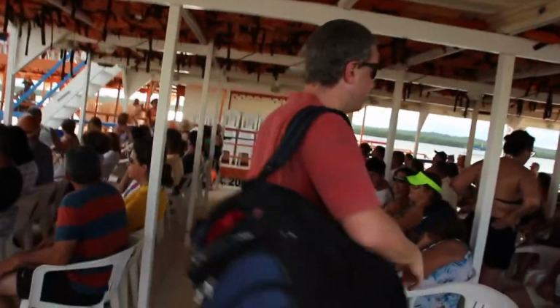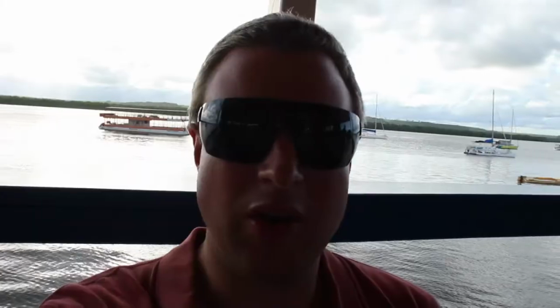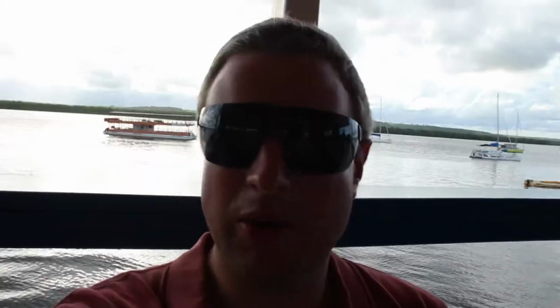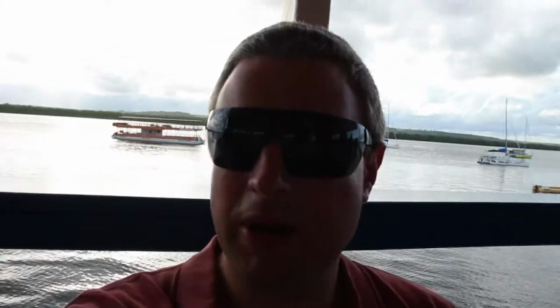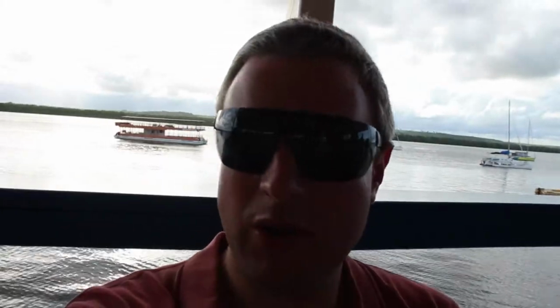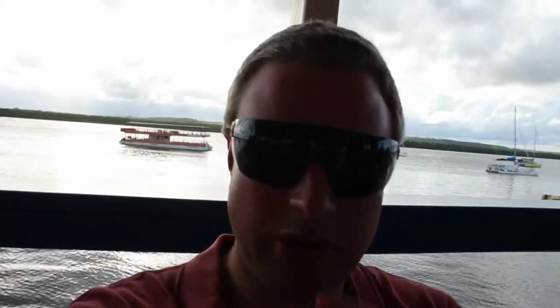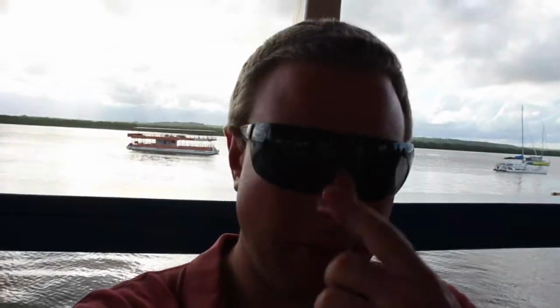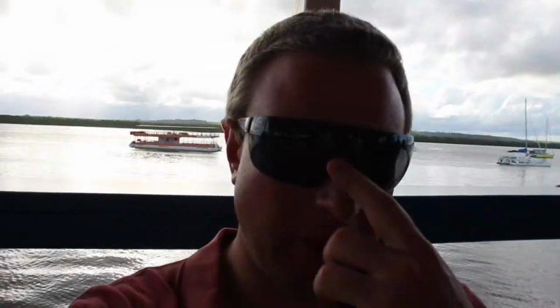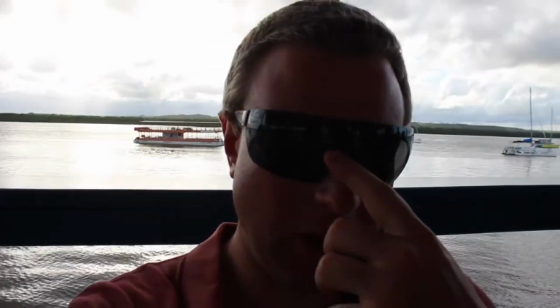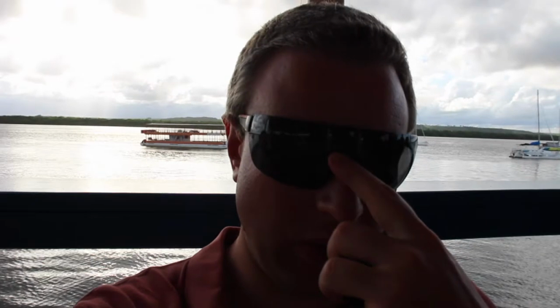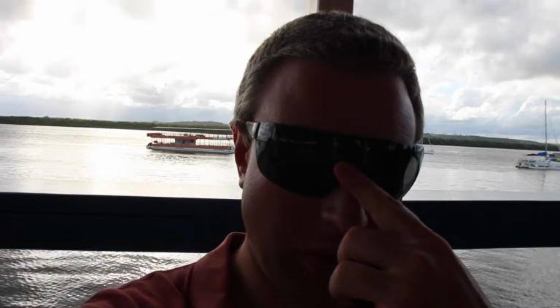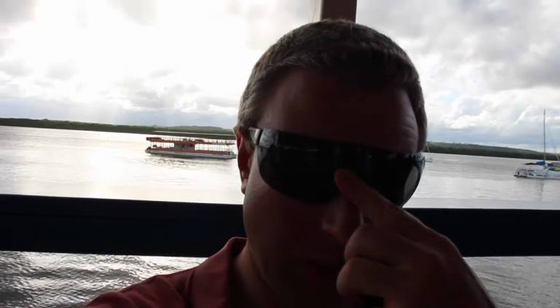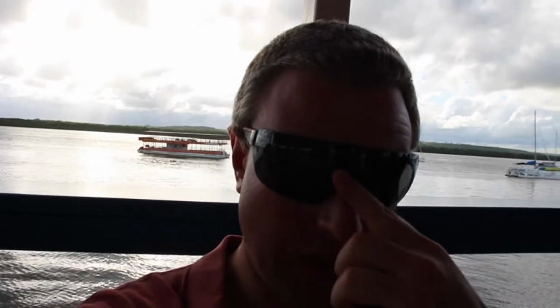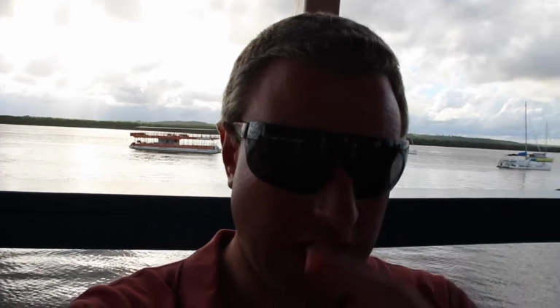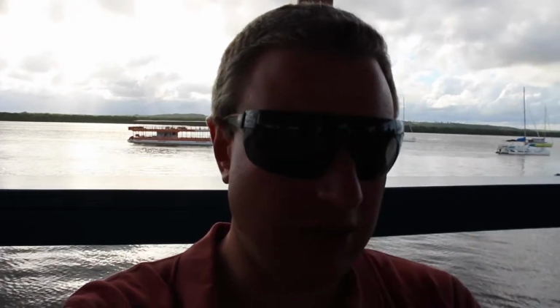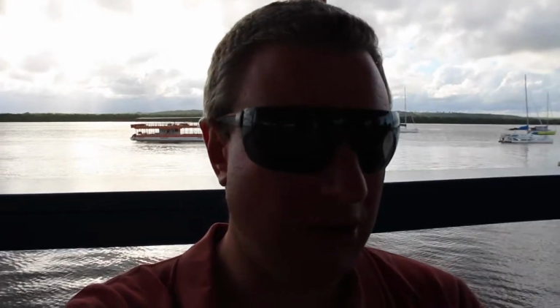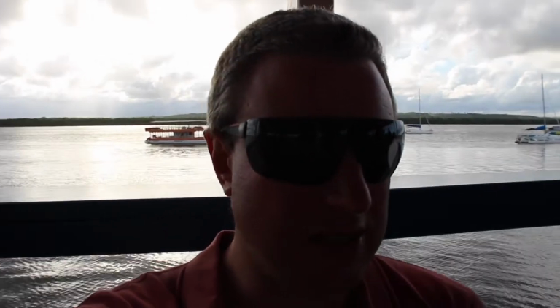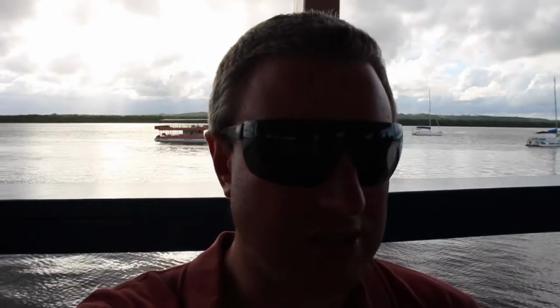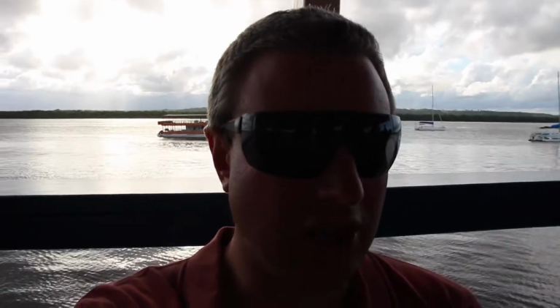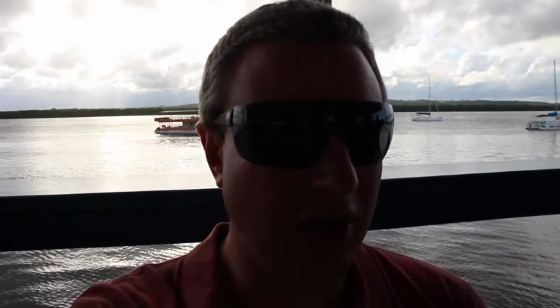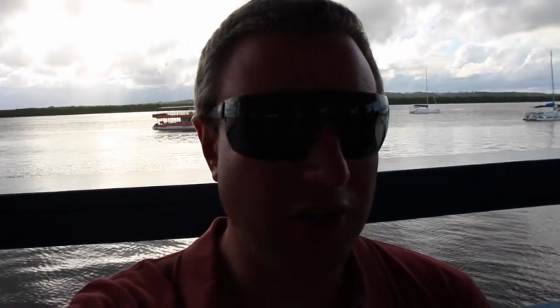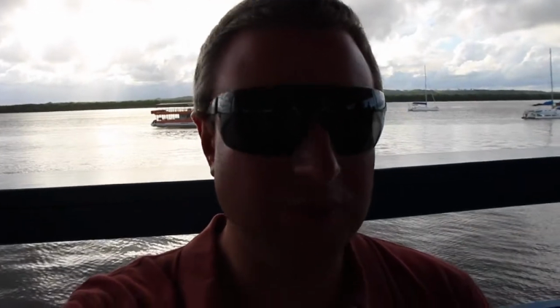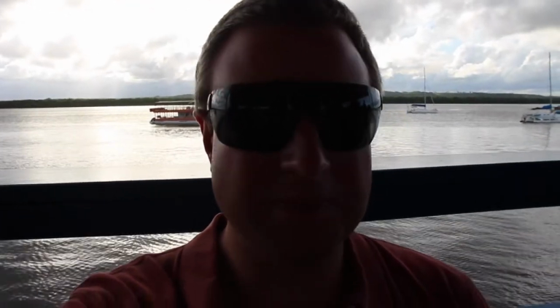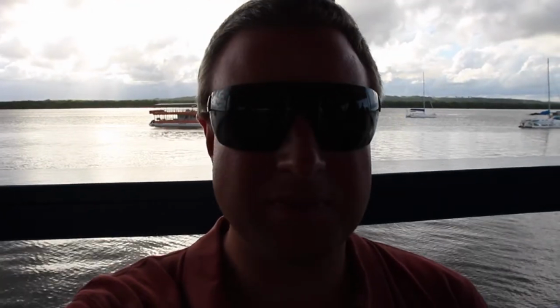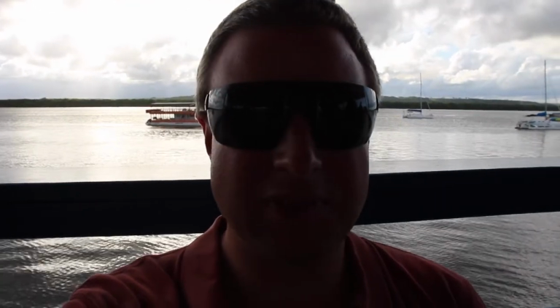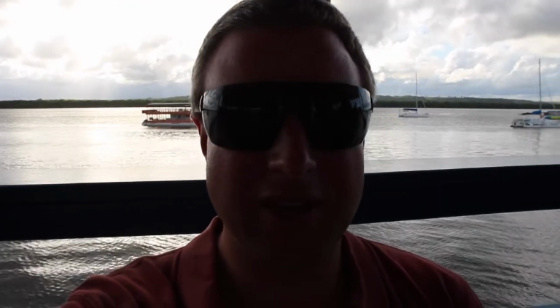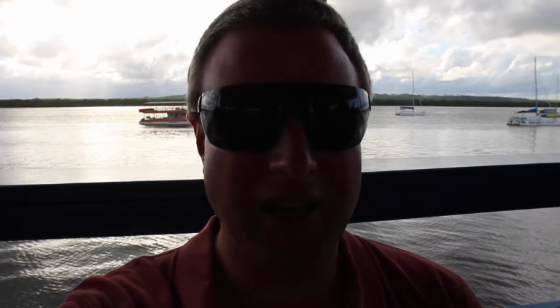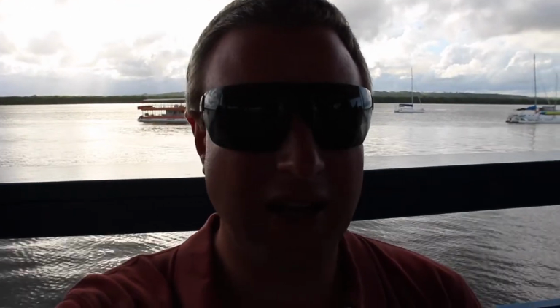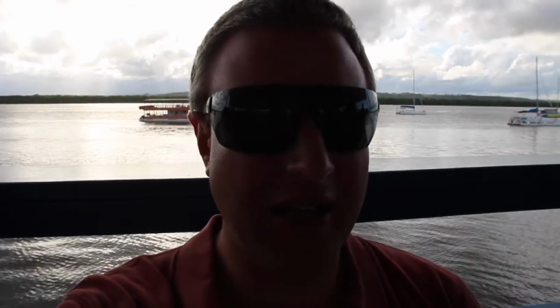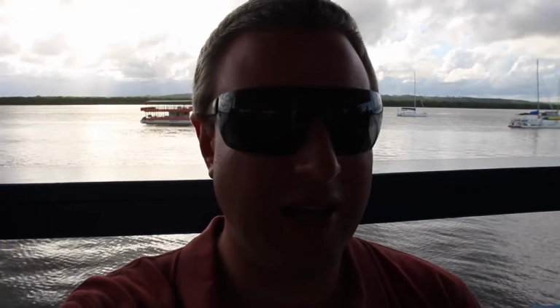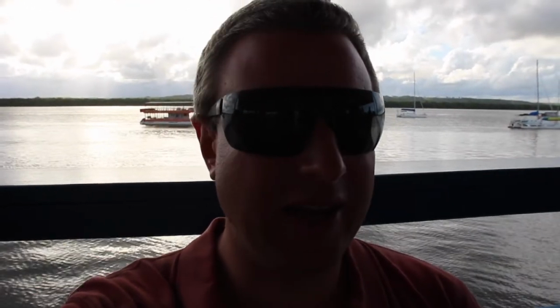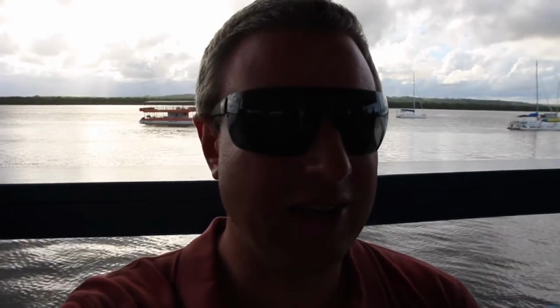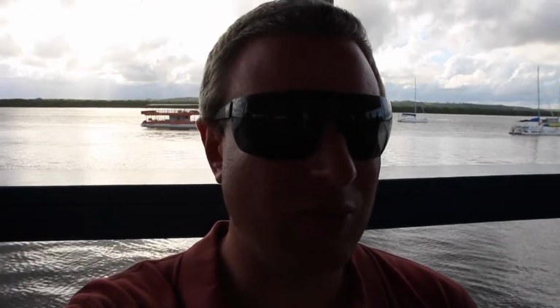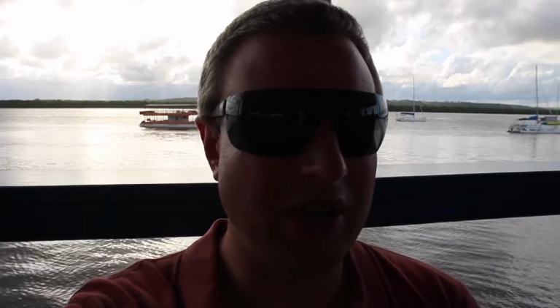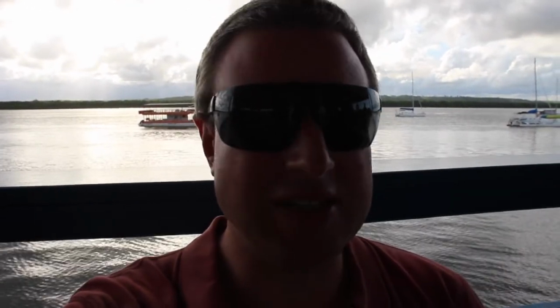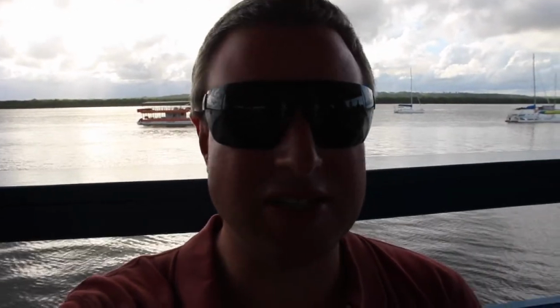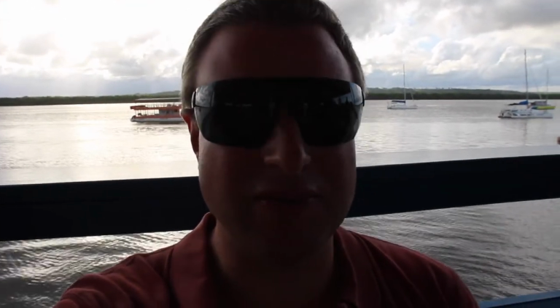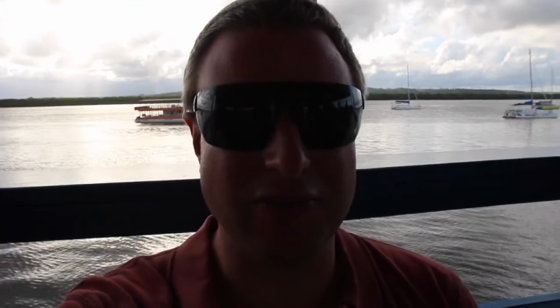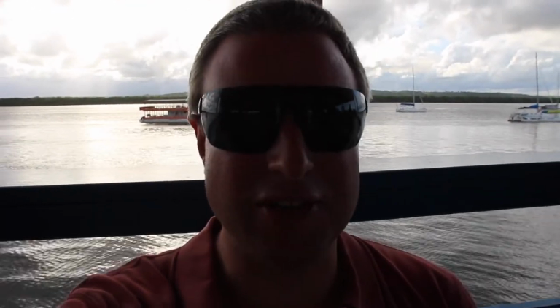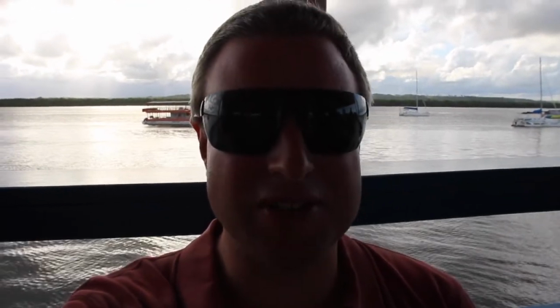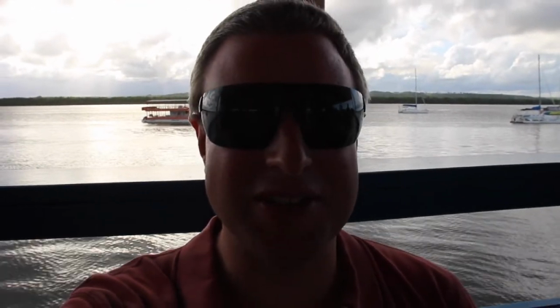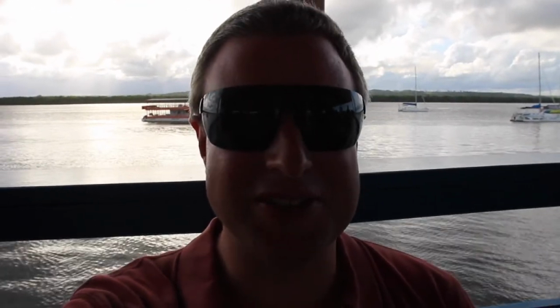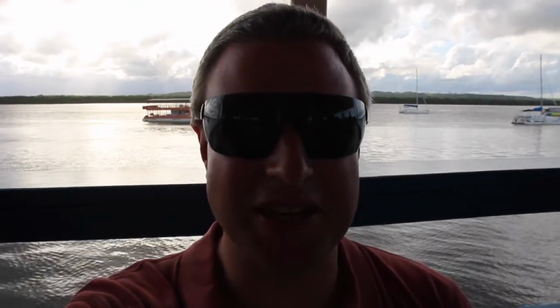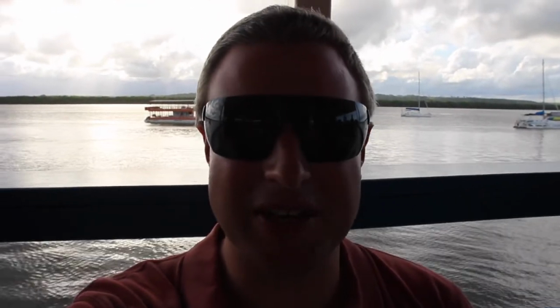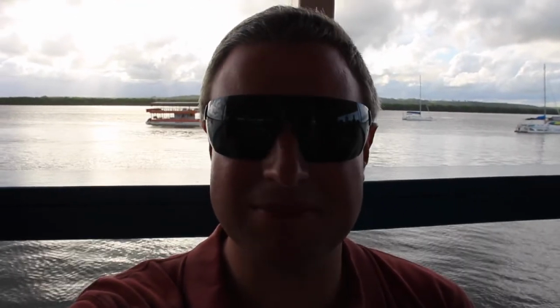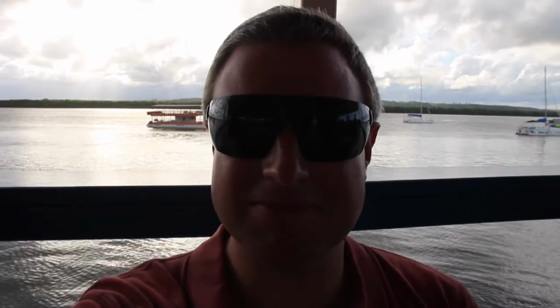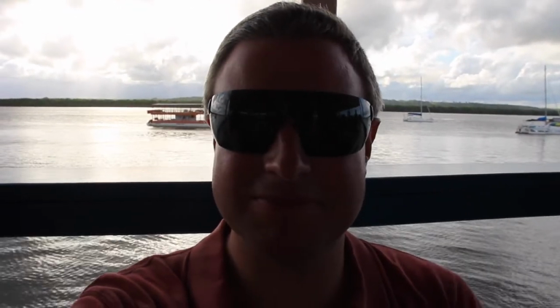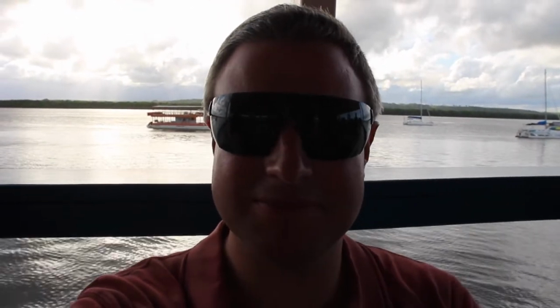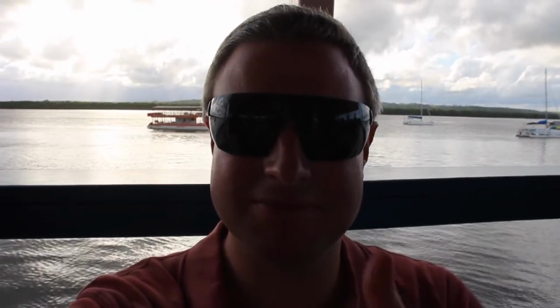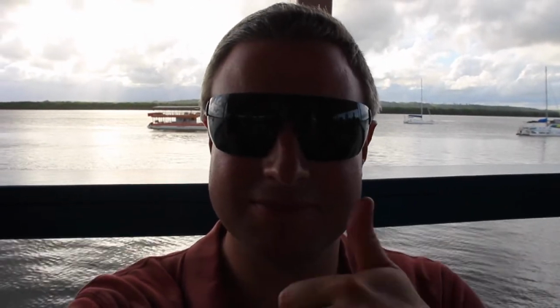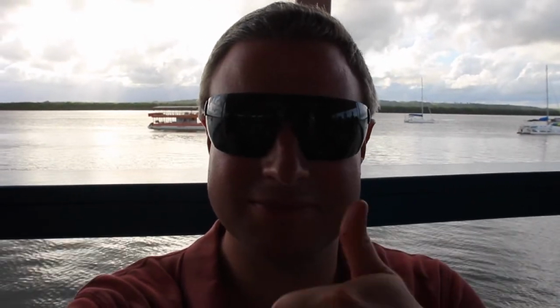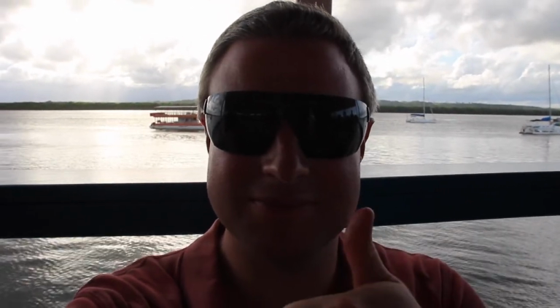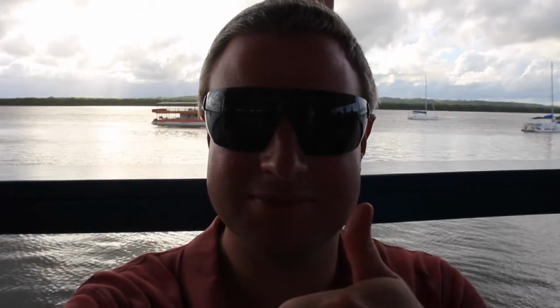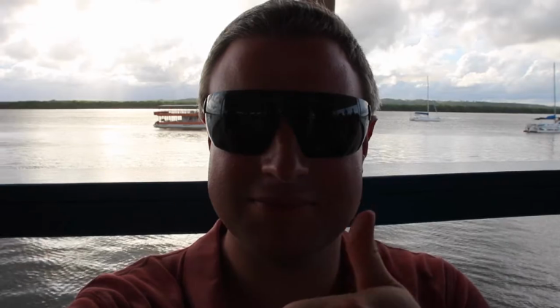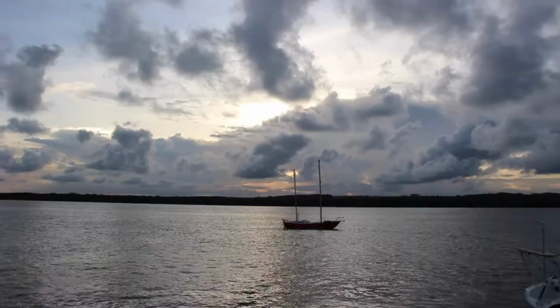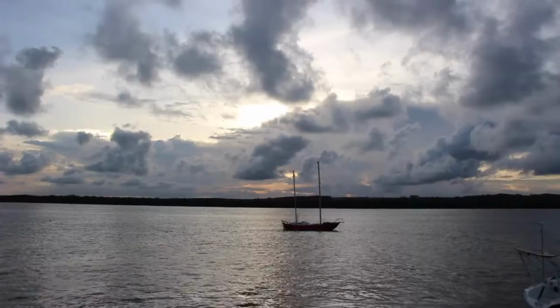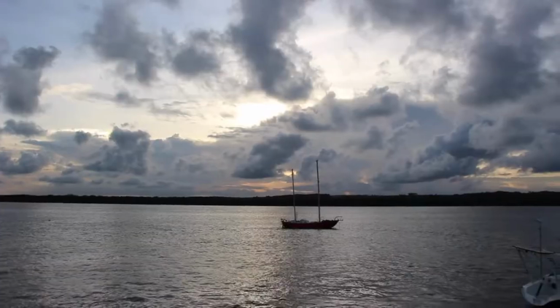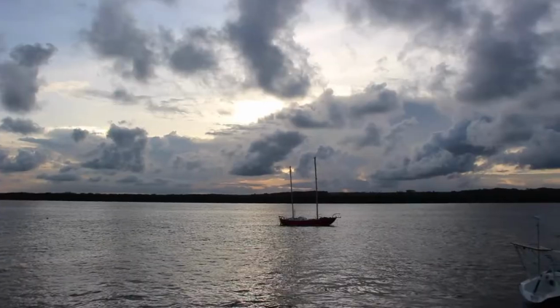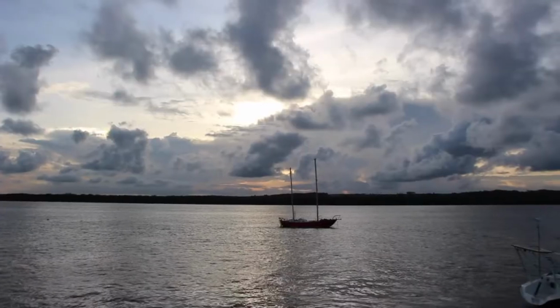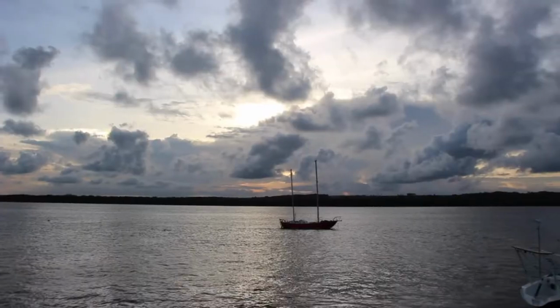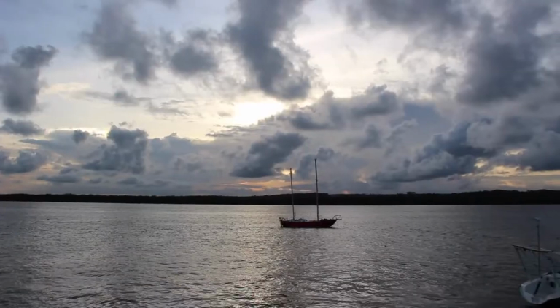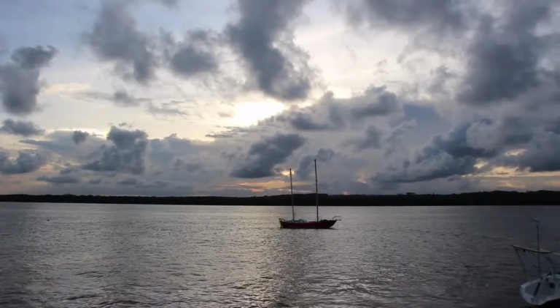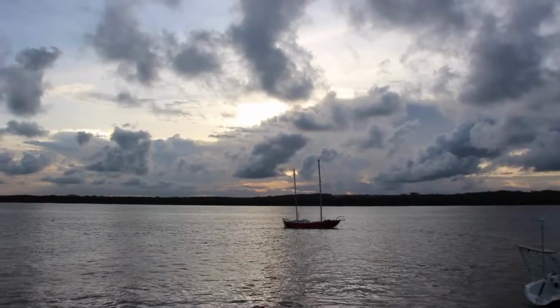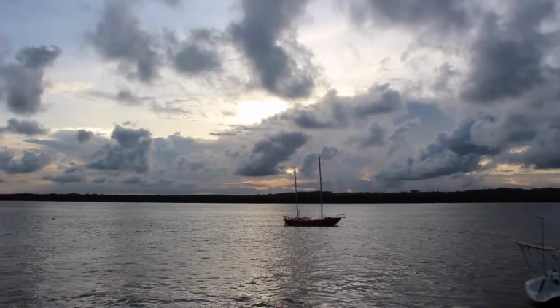I'm now on the boat, we're getting ready to go and waiting for the sunset. It's beautiful.